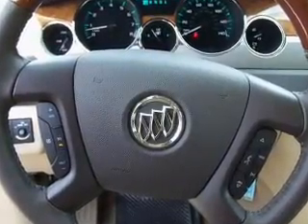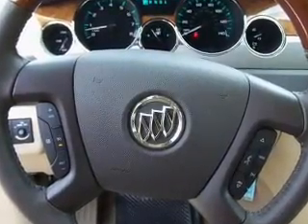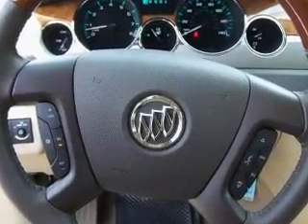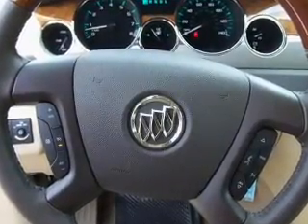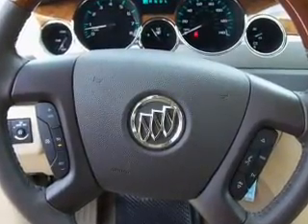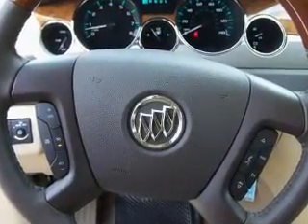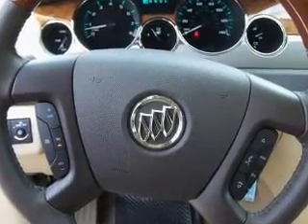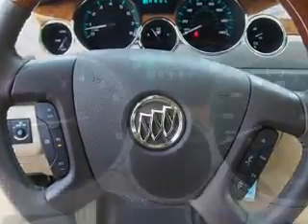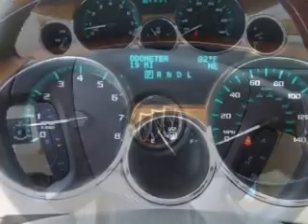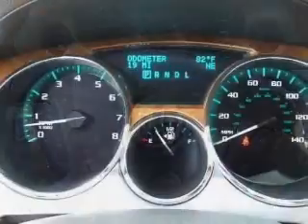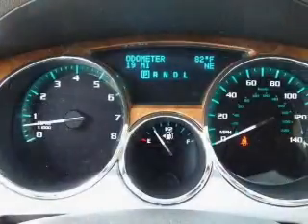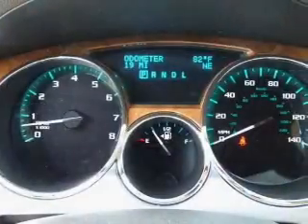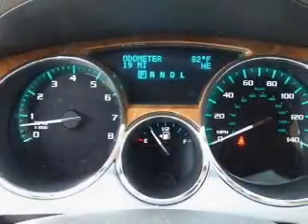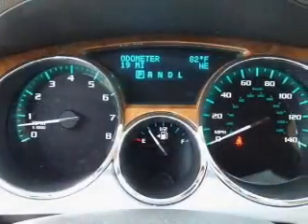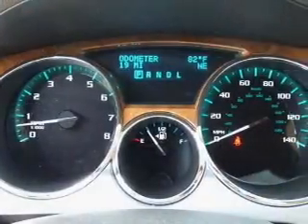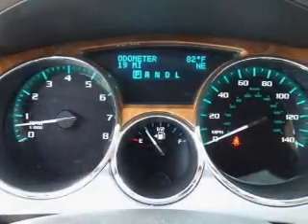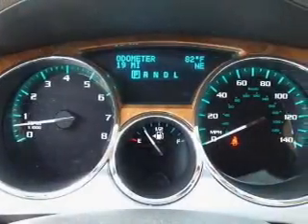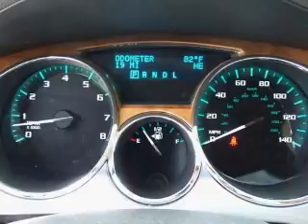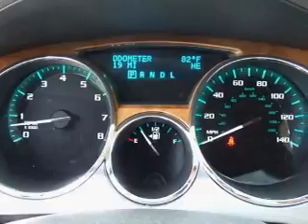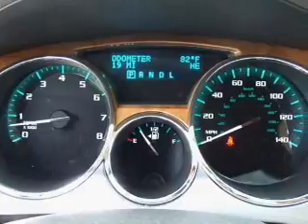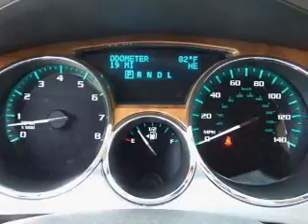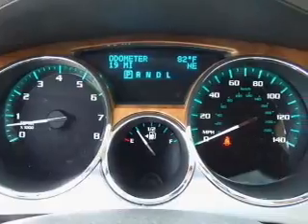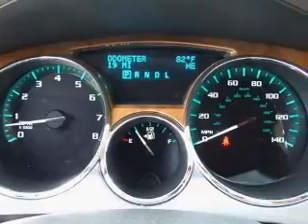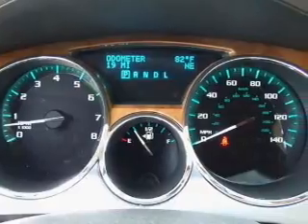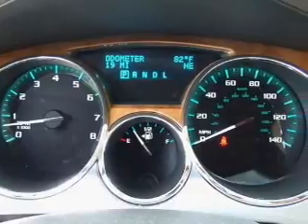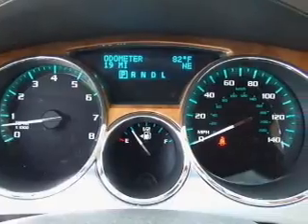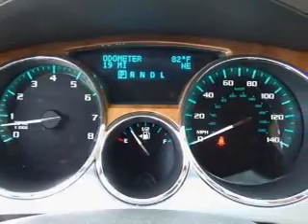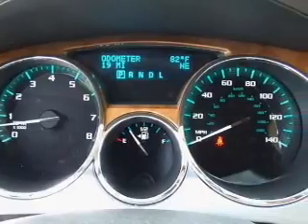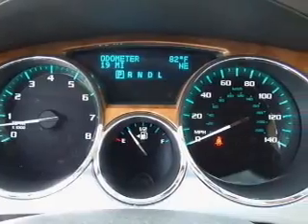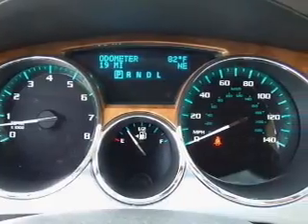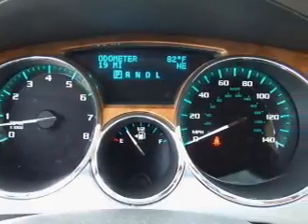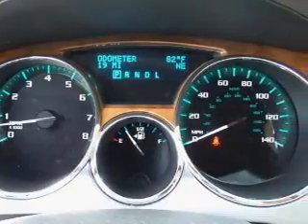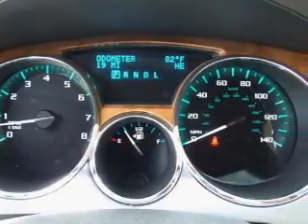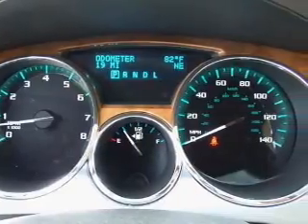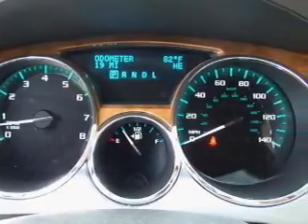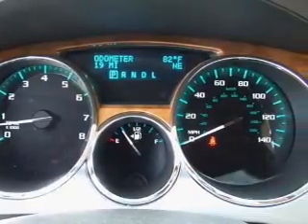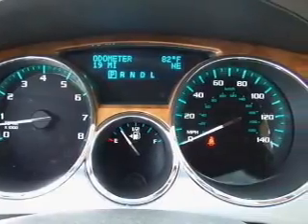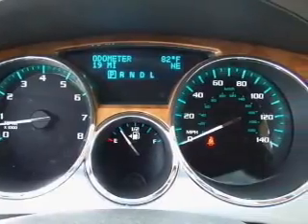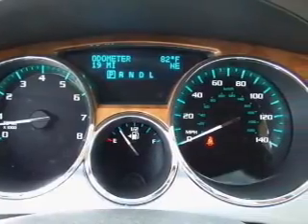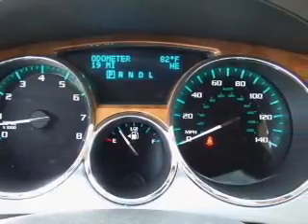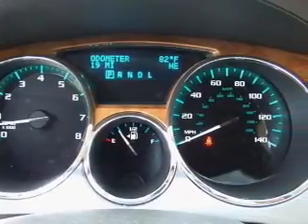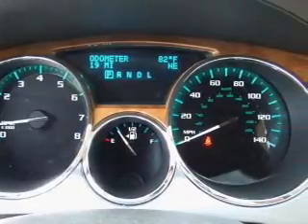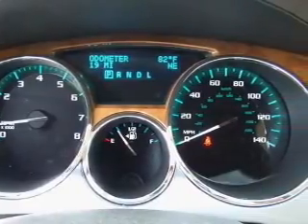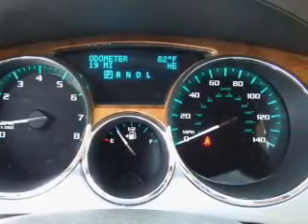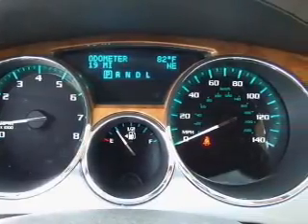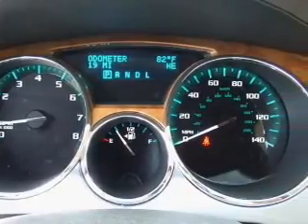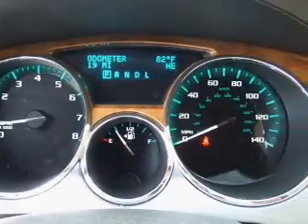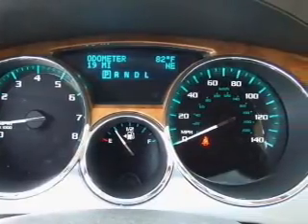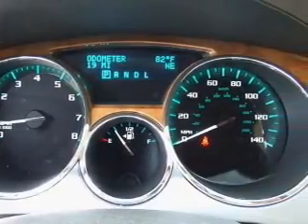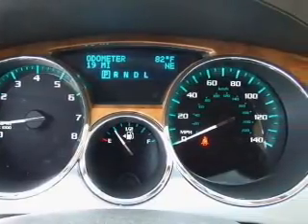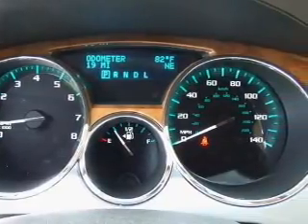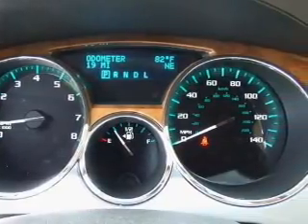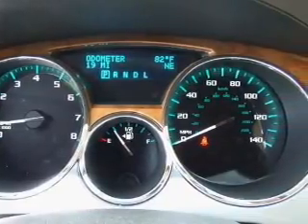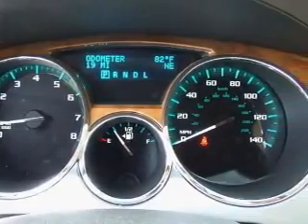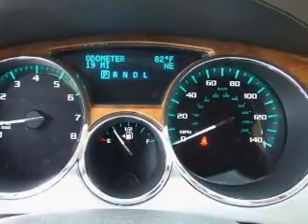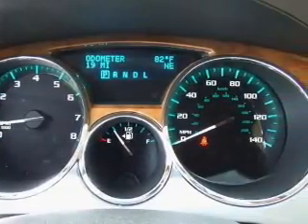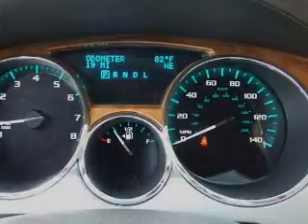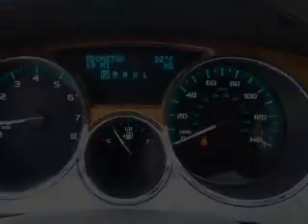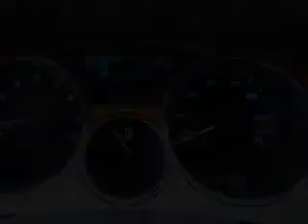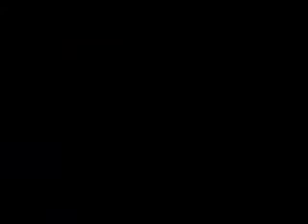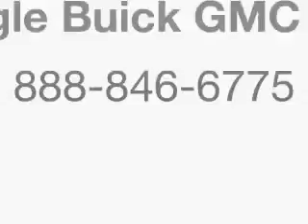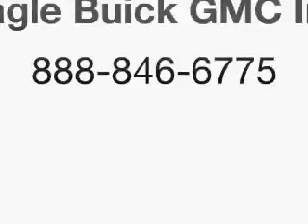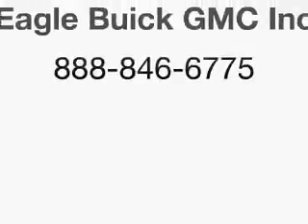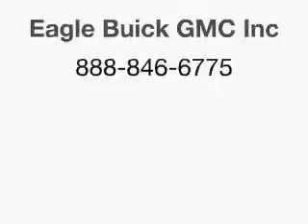Traction control, stability control, and daytime running lights are also included. Call today to schedule a test drive.